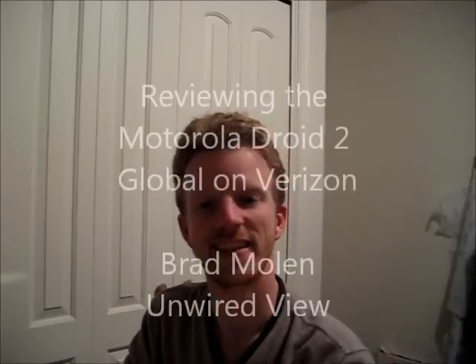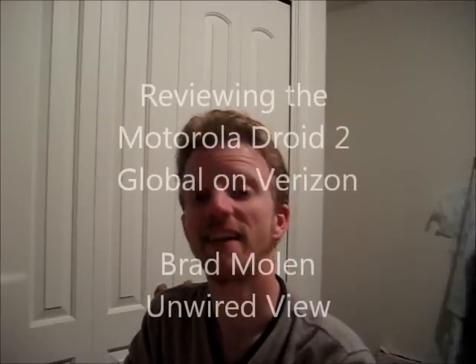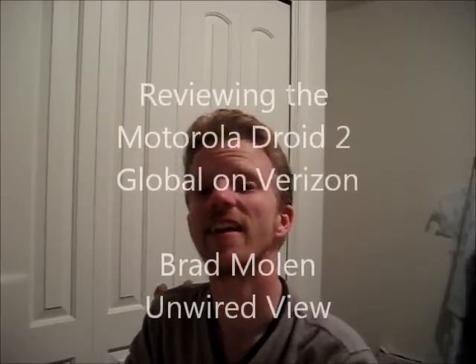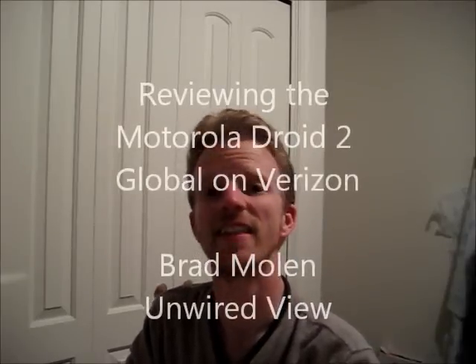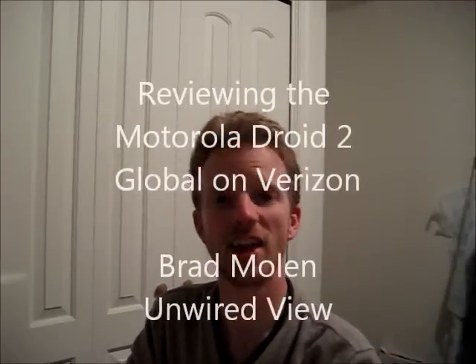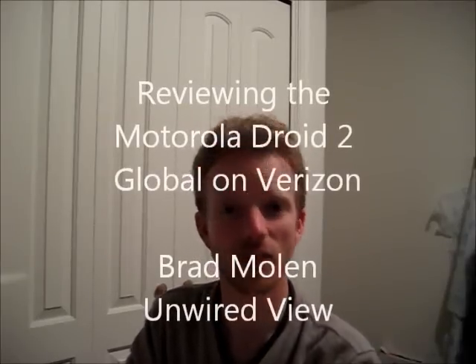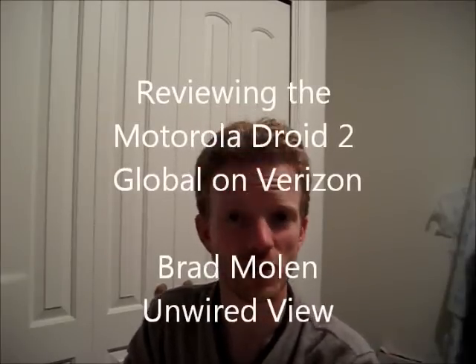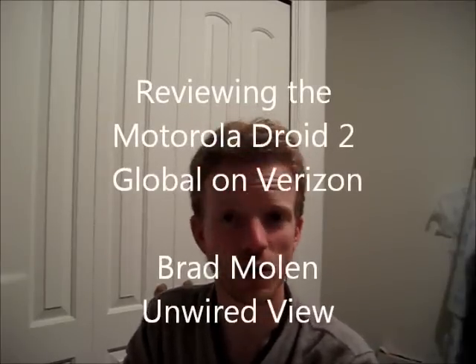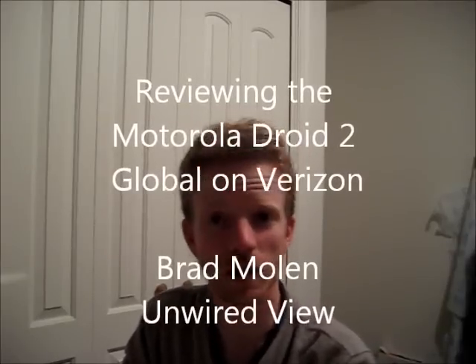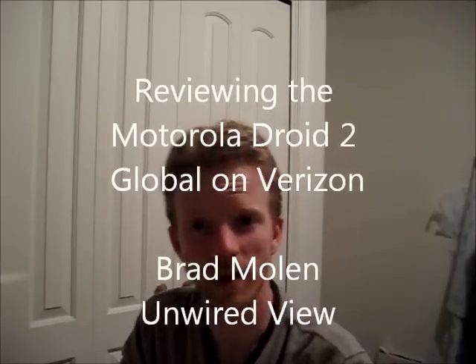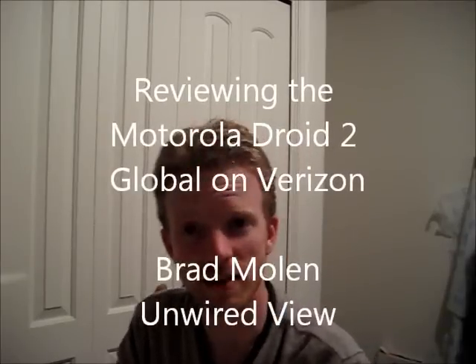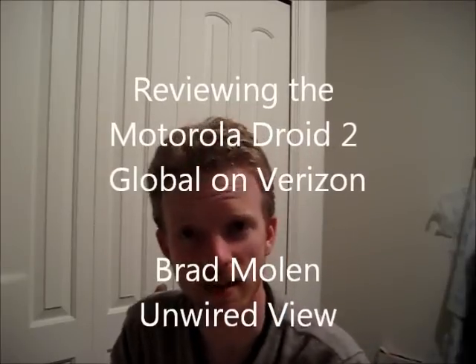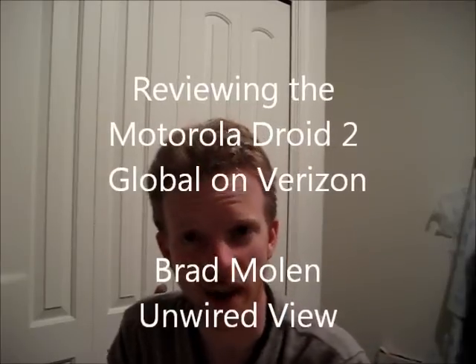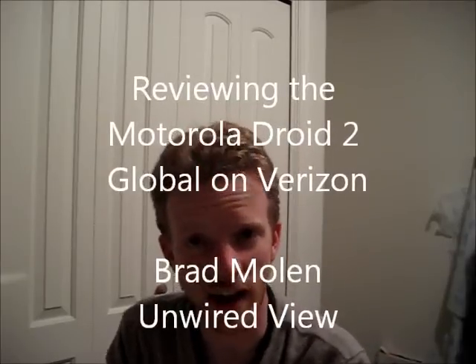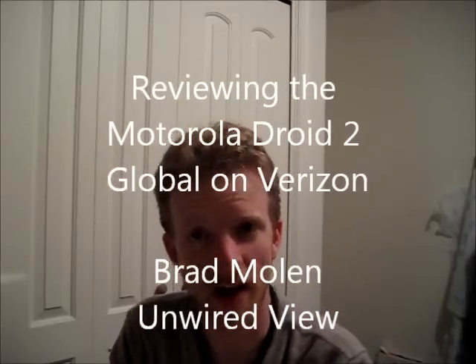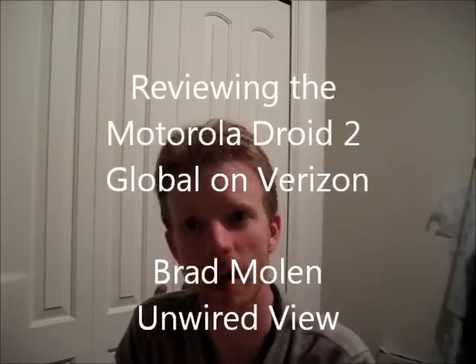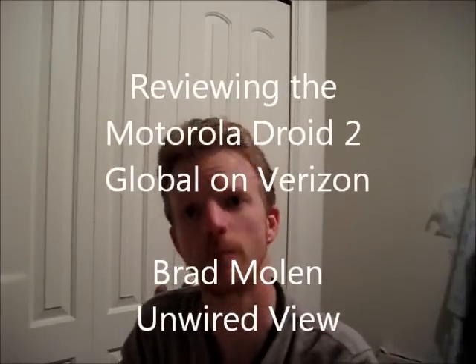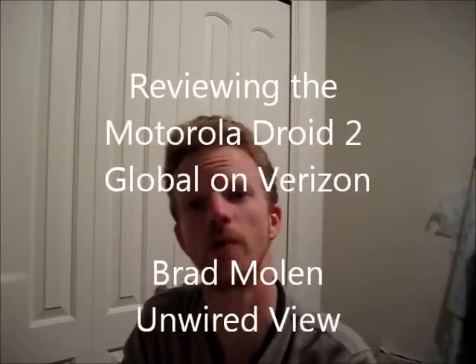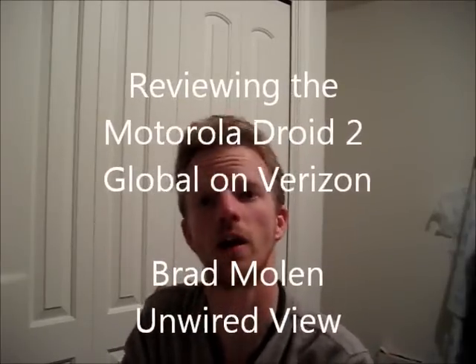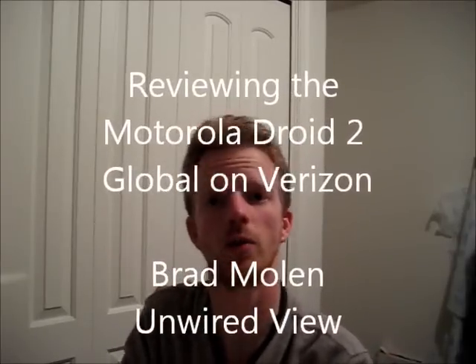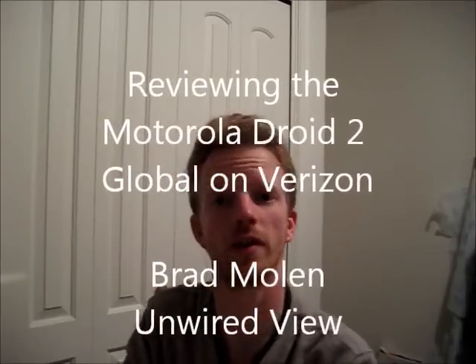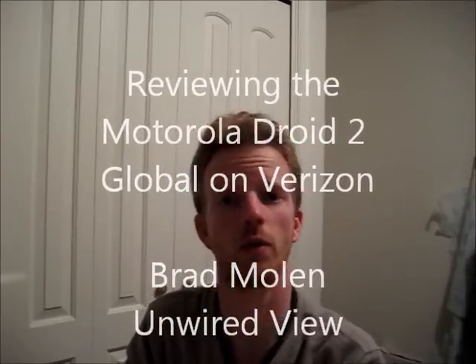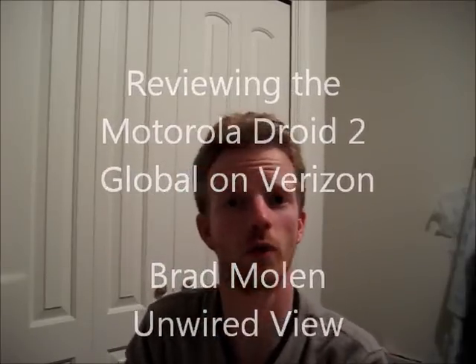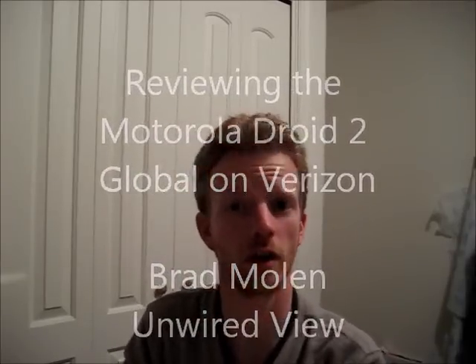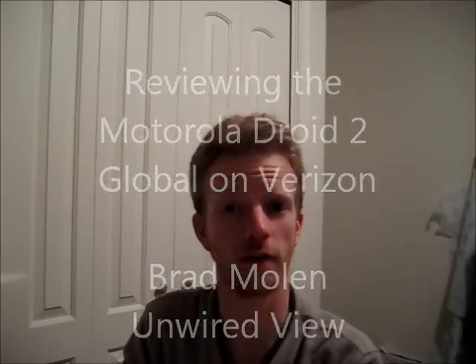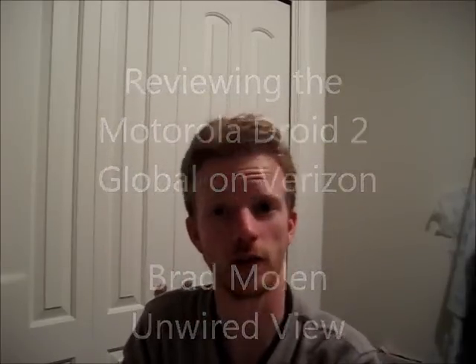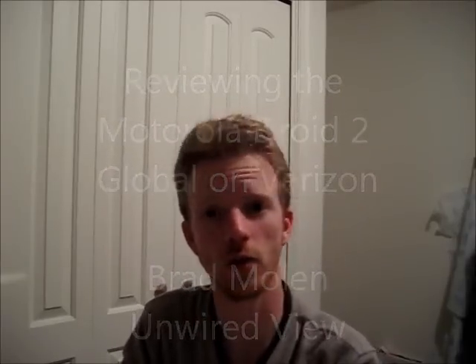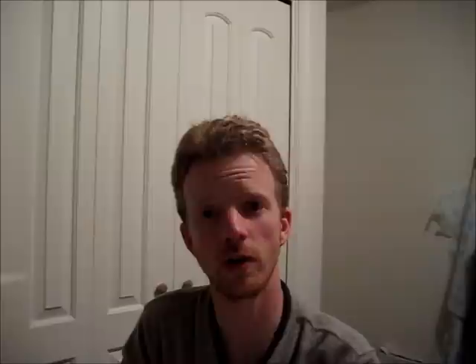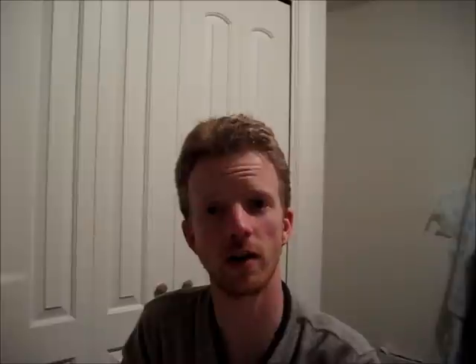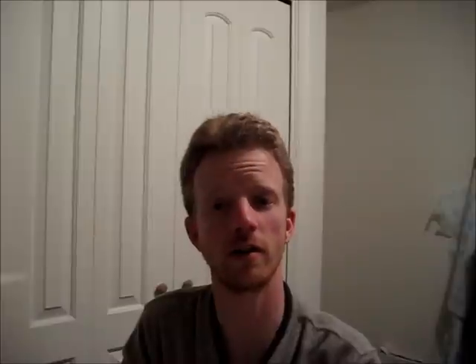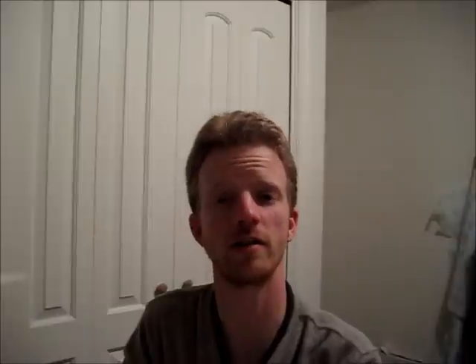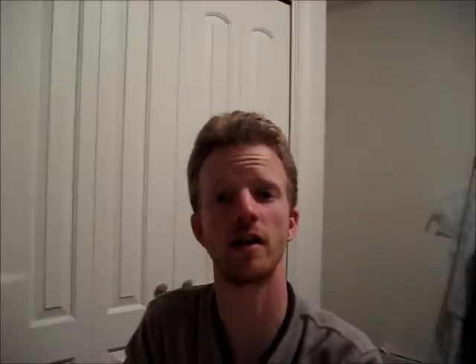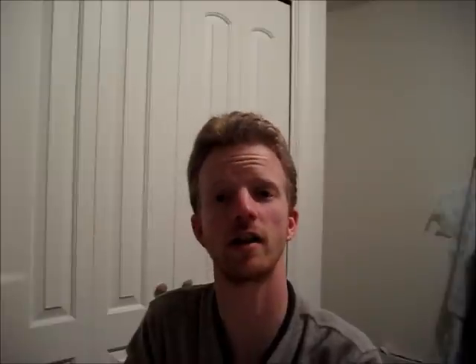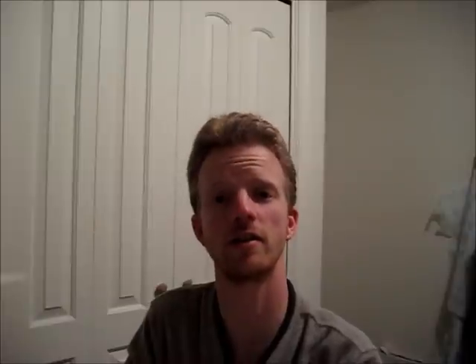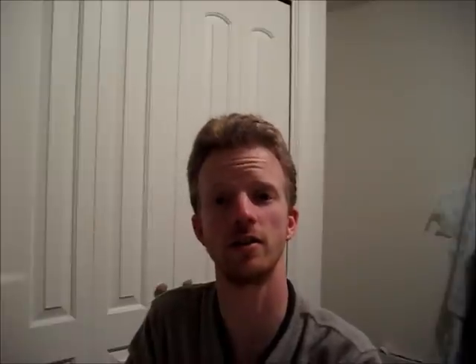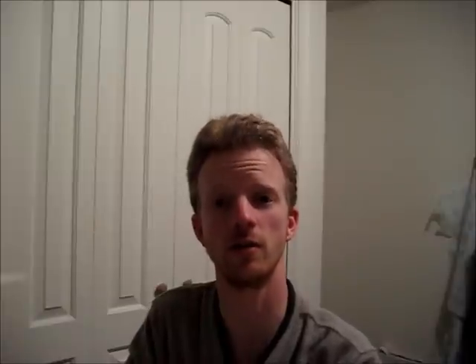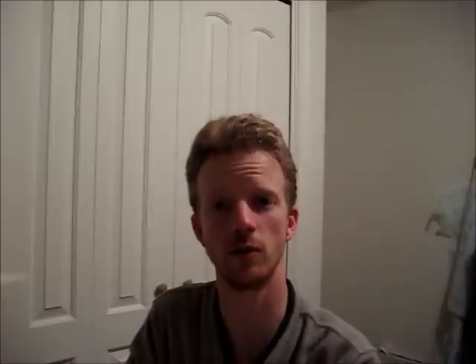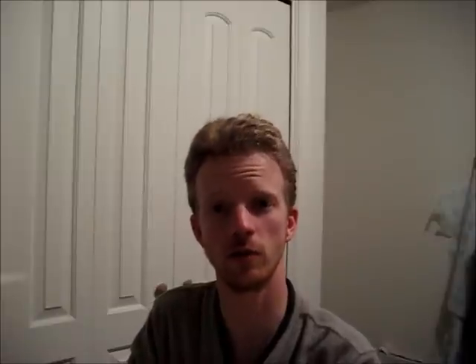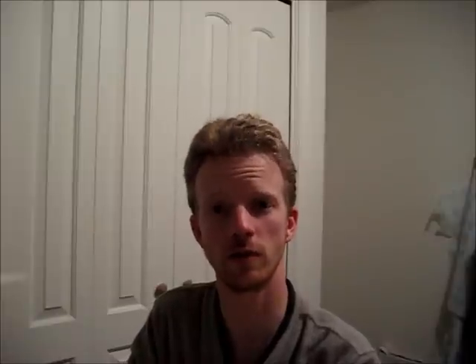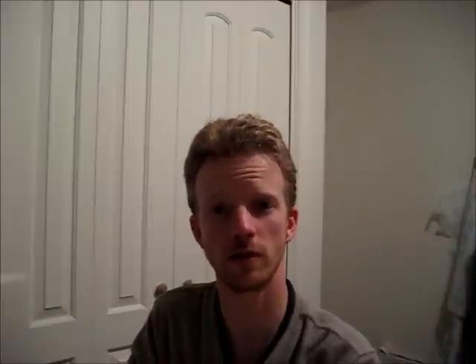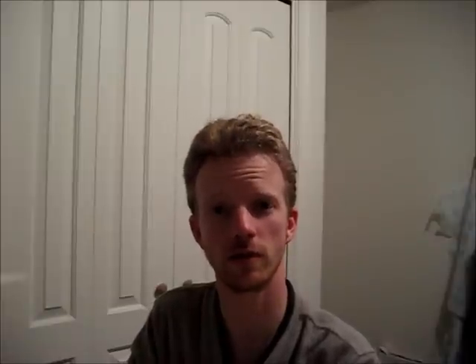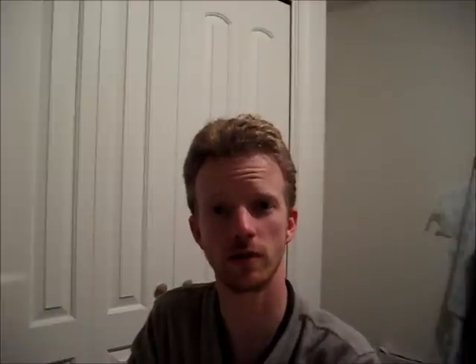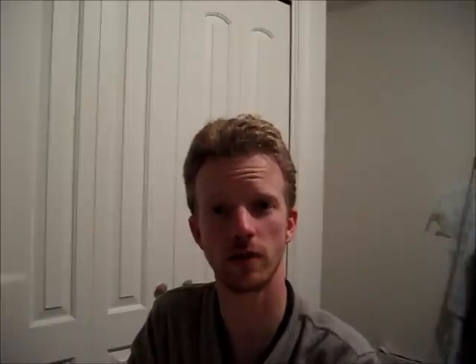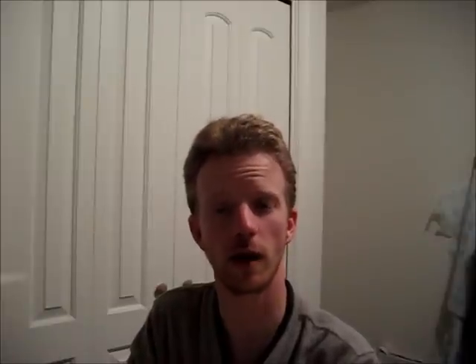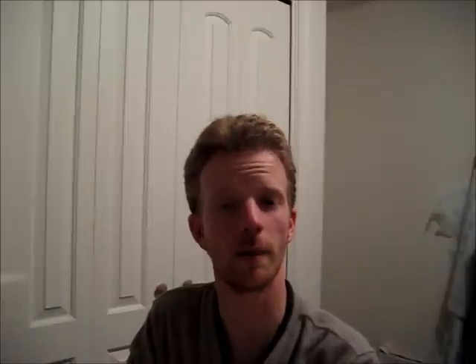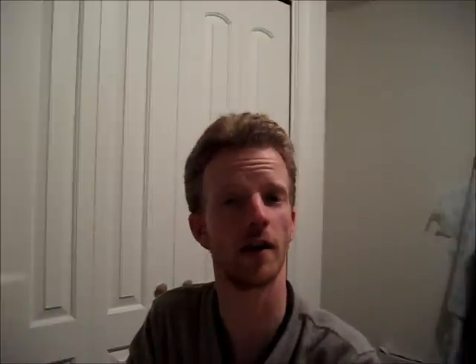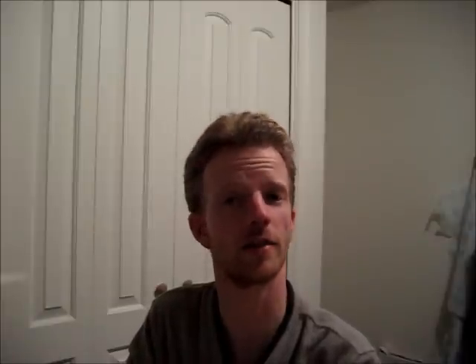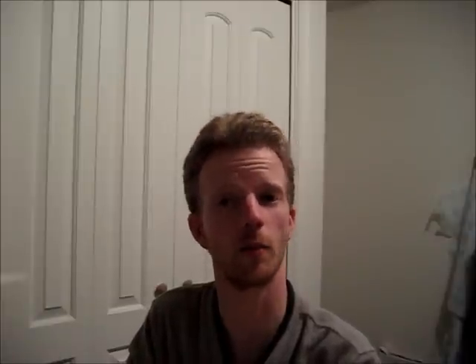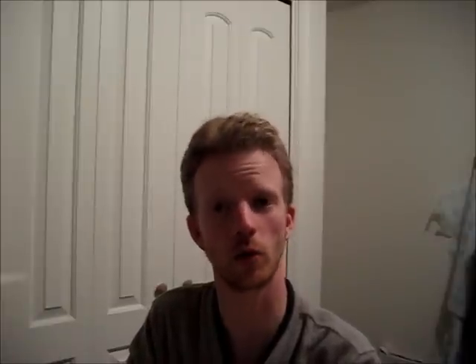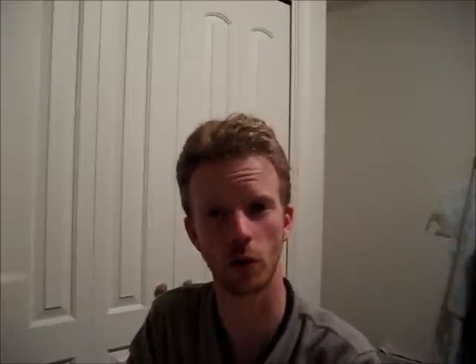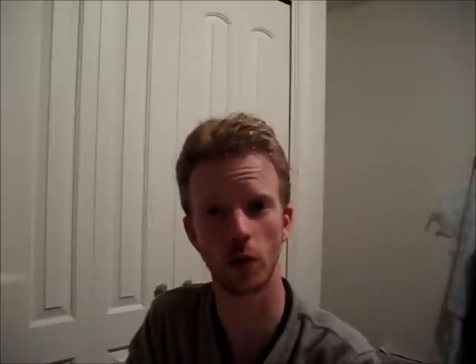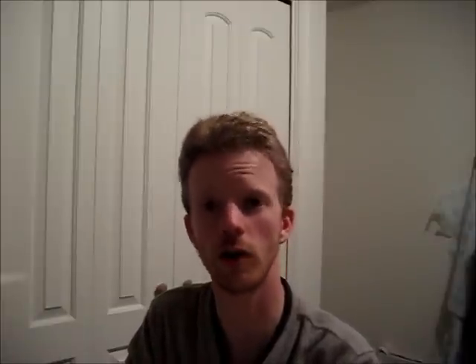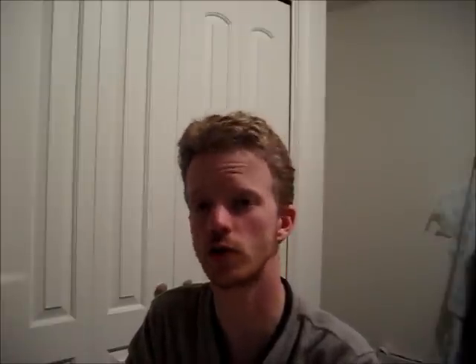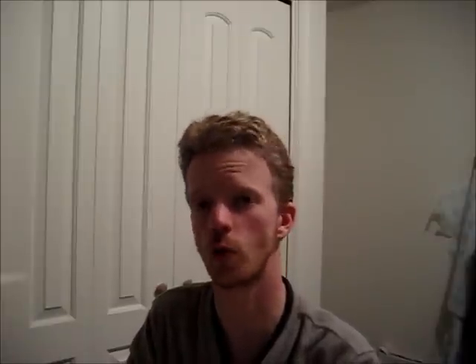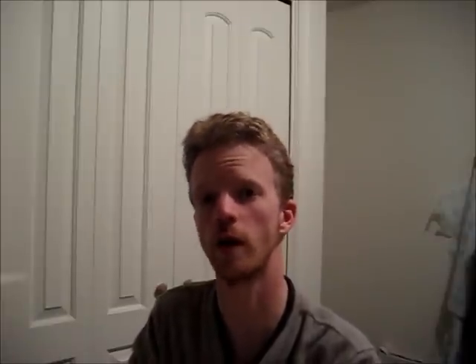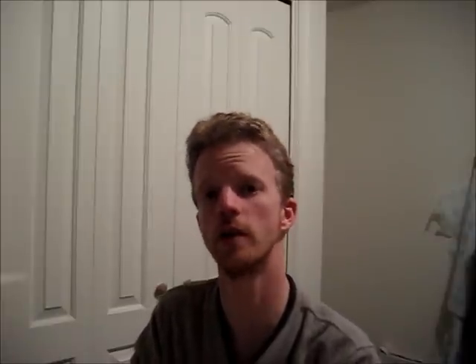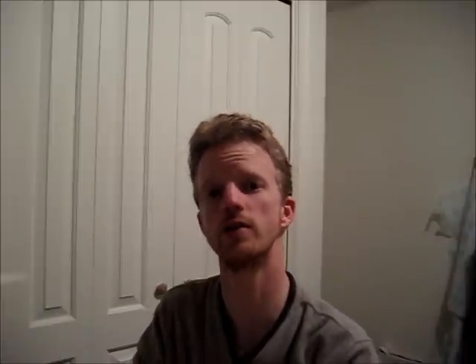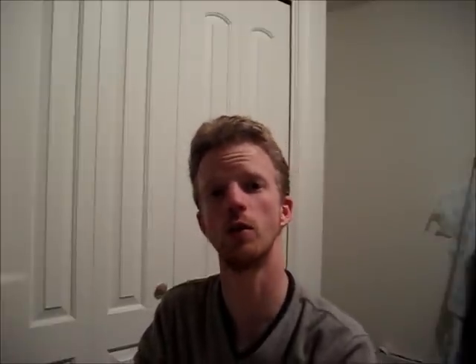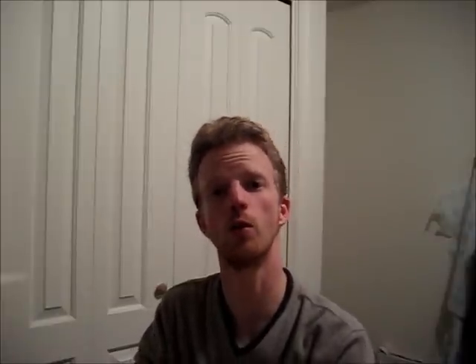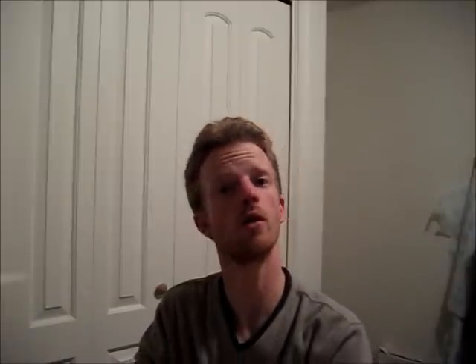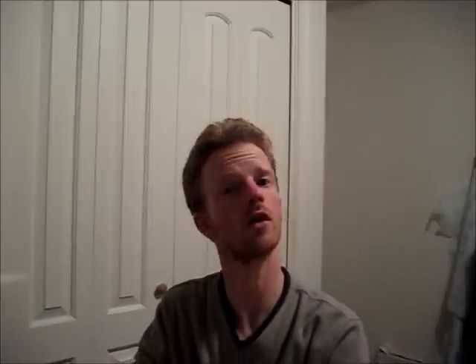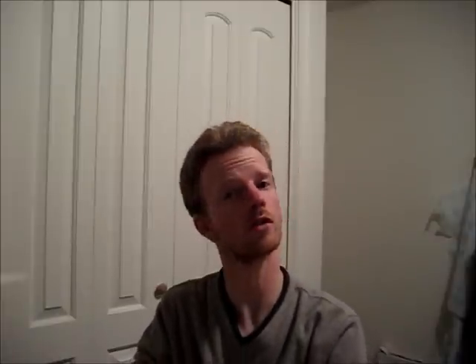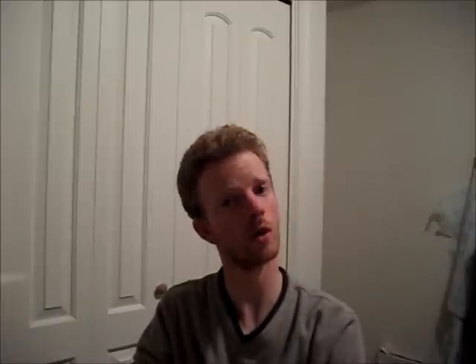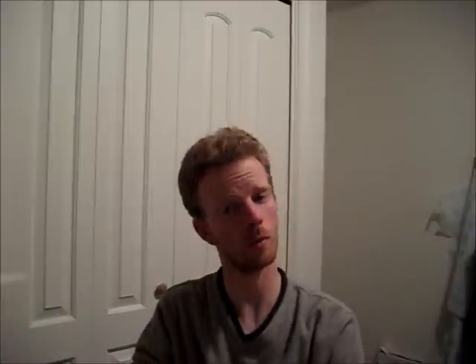Thank you for joining me today. I am Brad with Unwired View, here to talk to you about the Motorola Droid 2 Global.